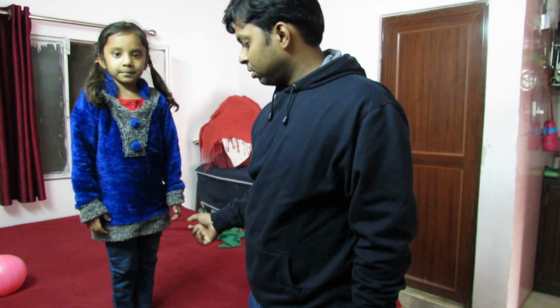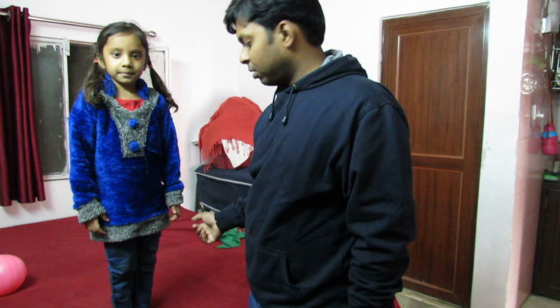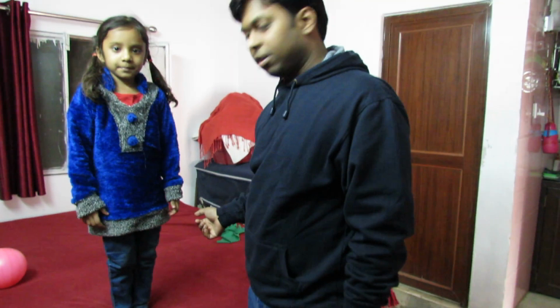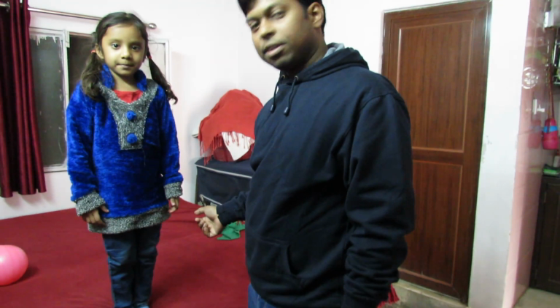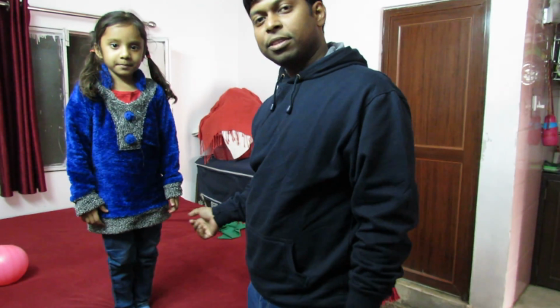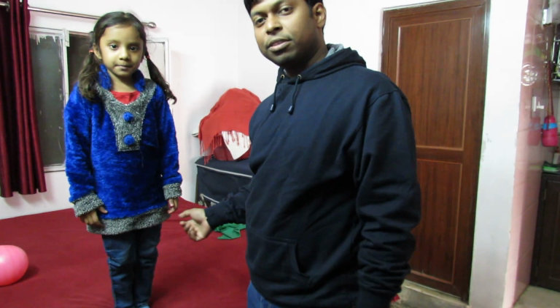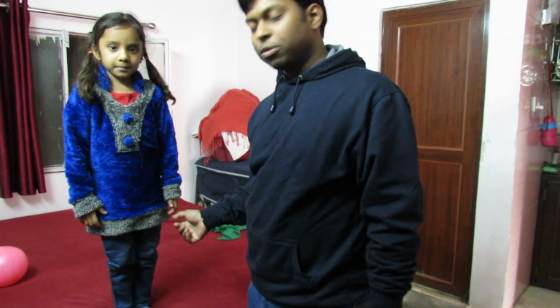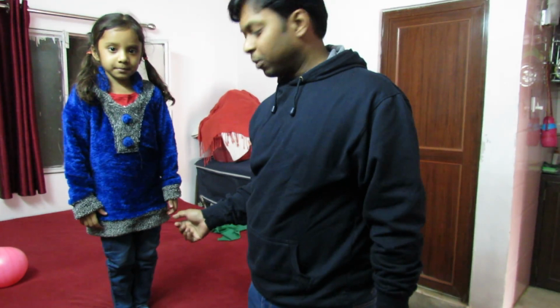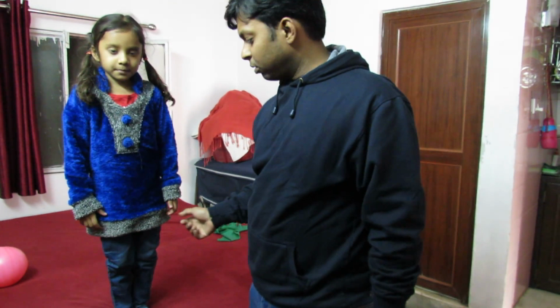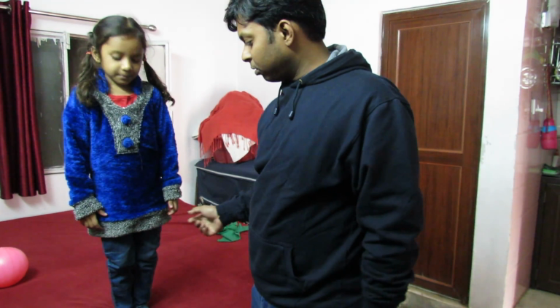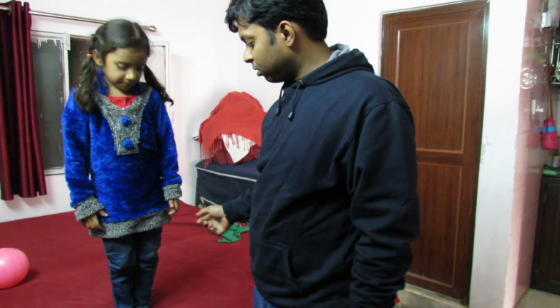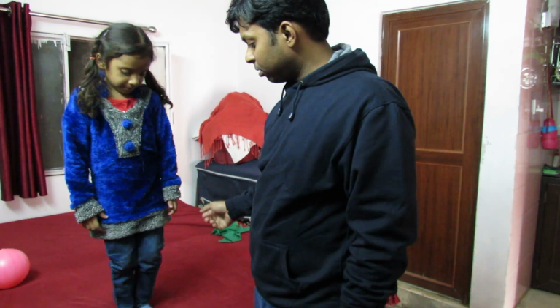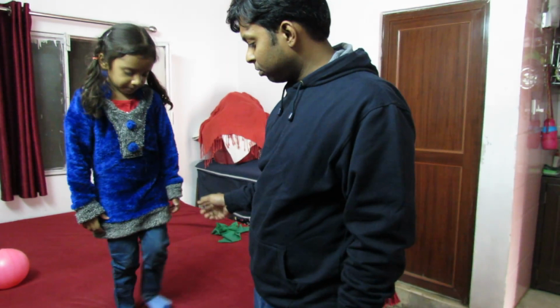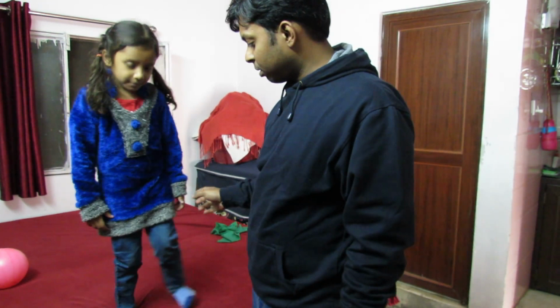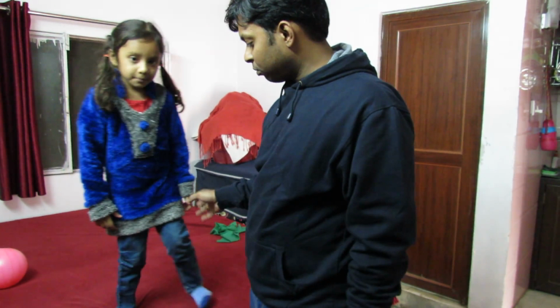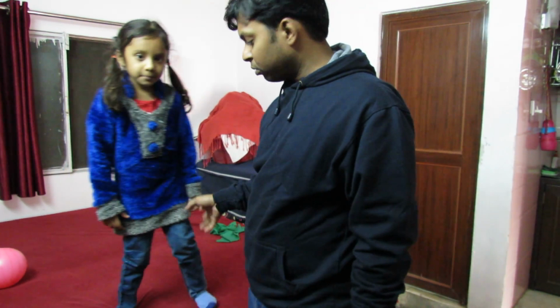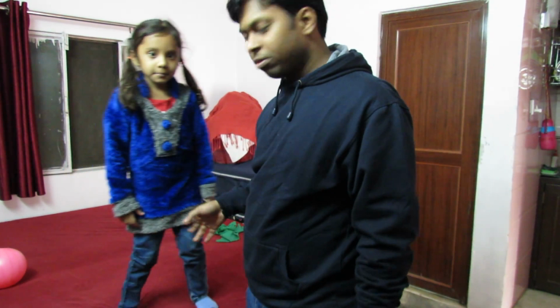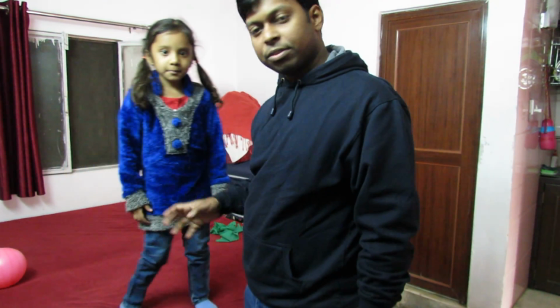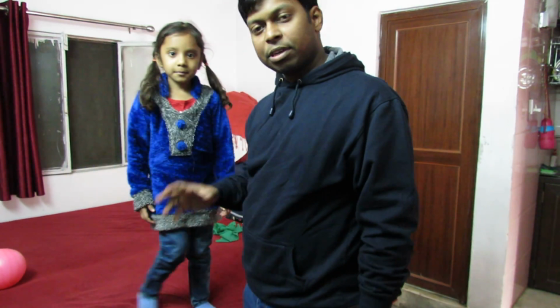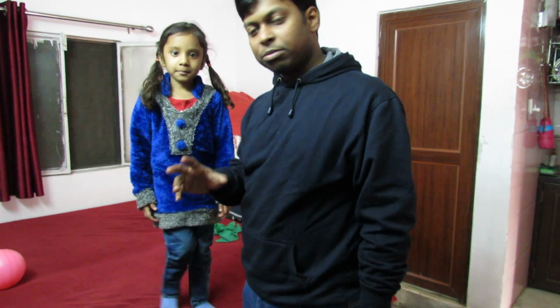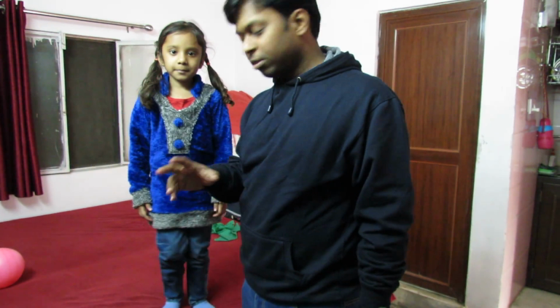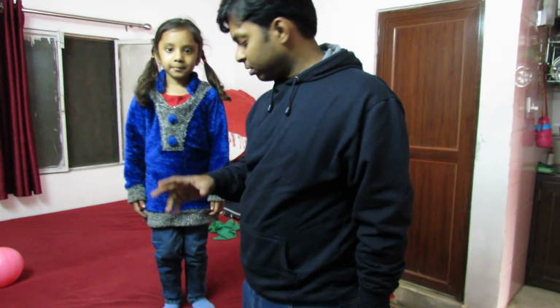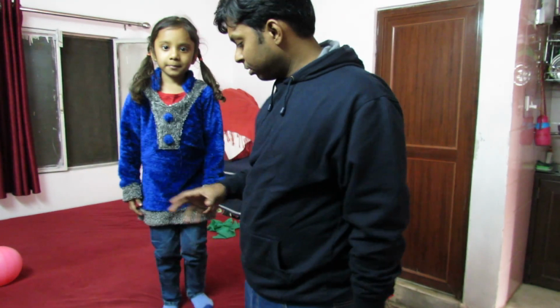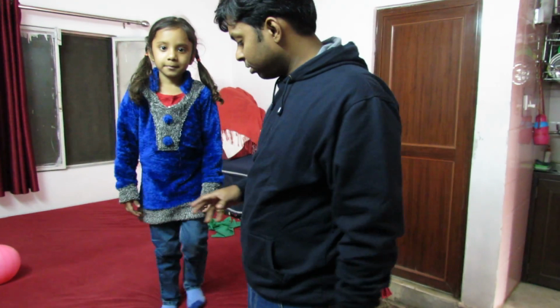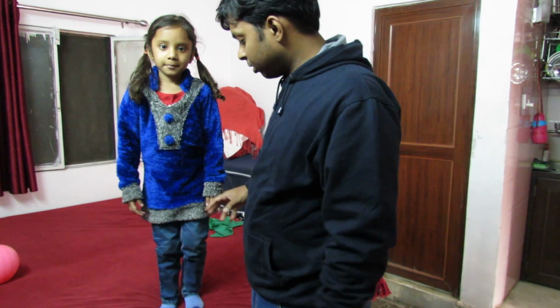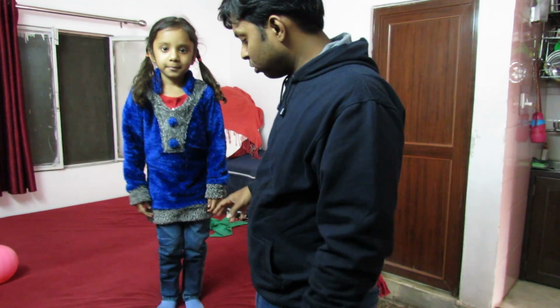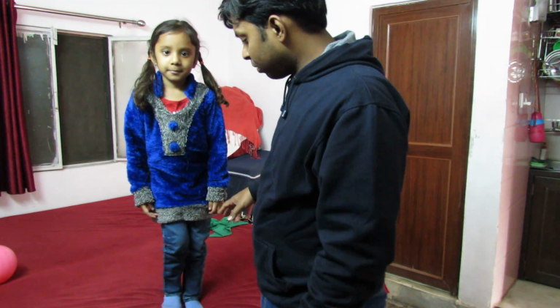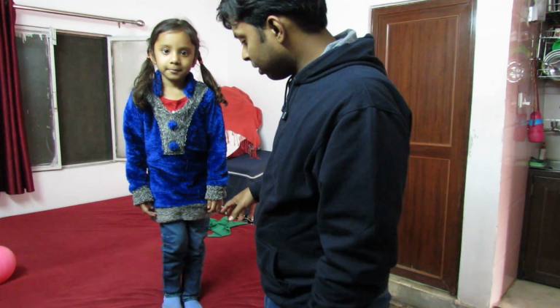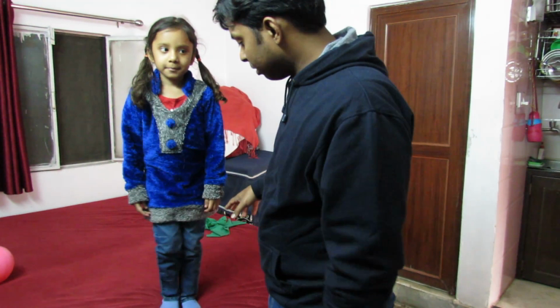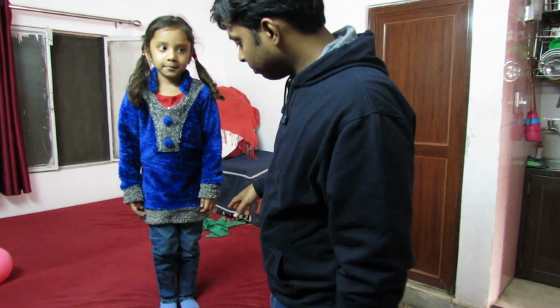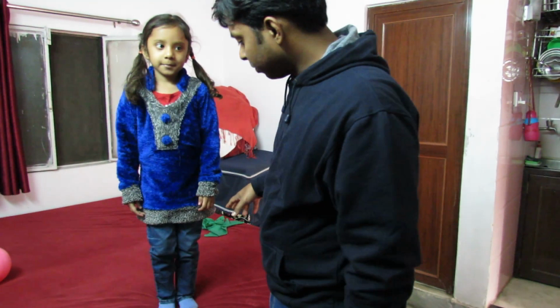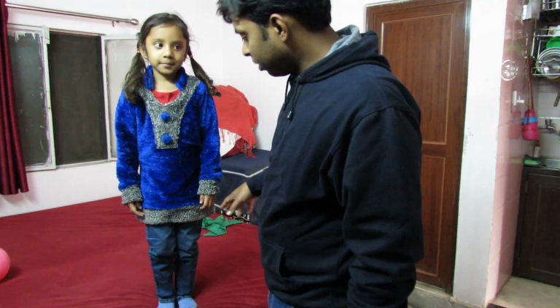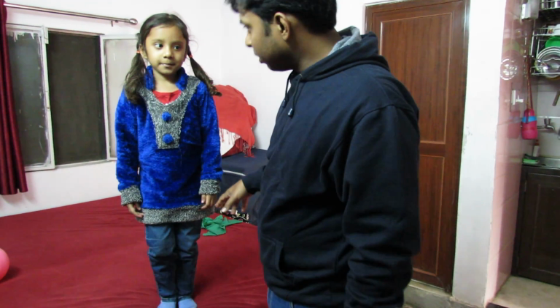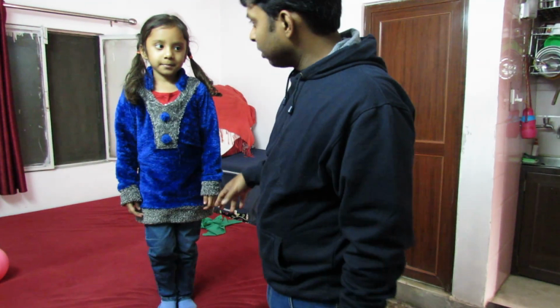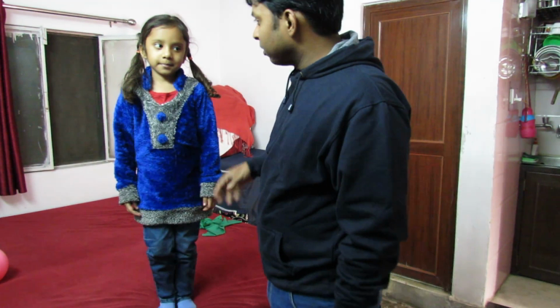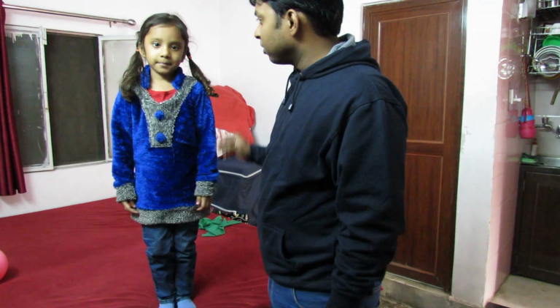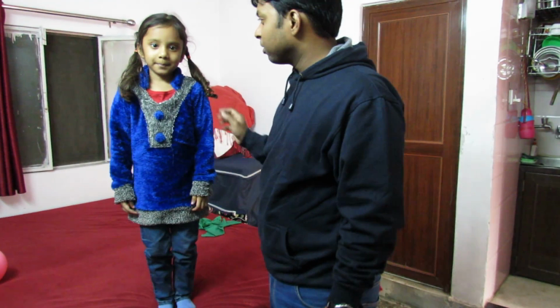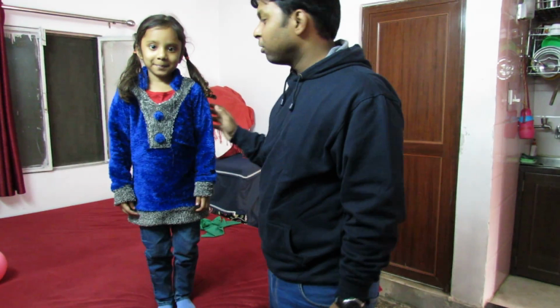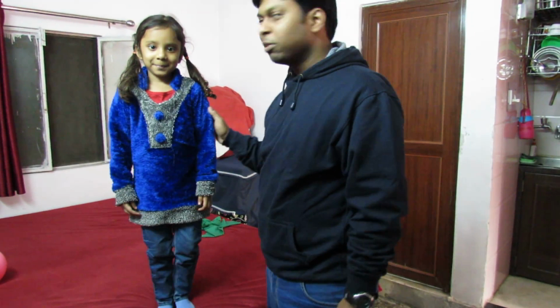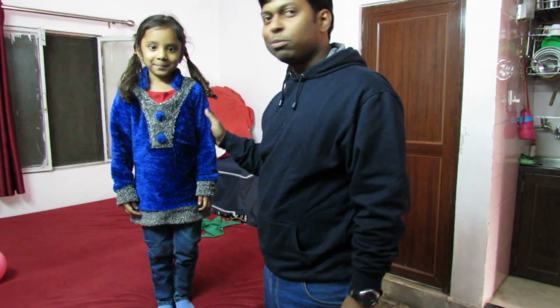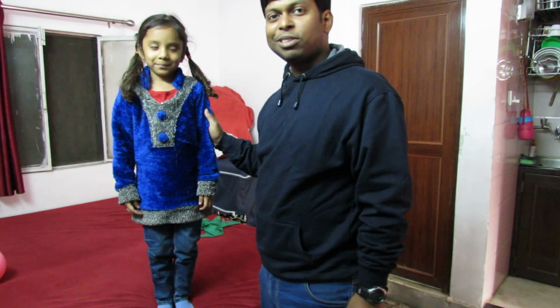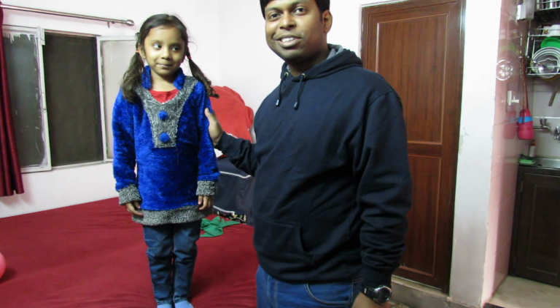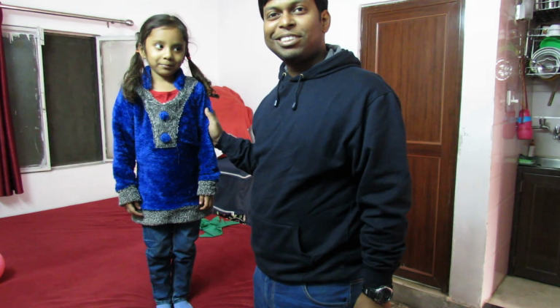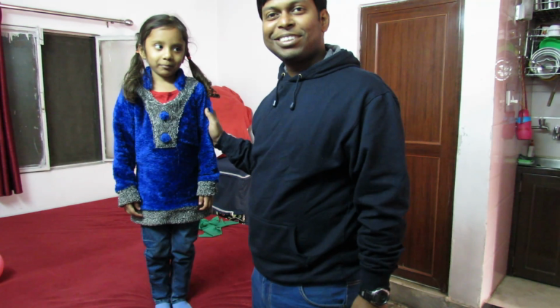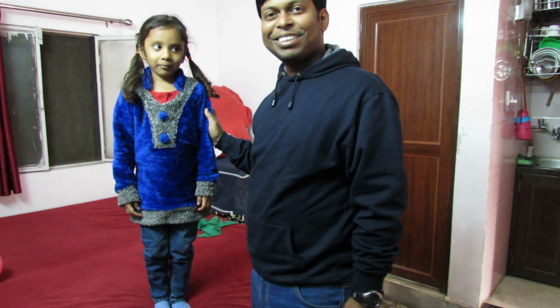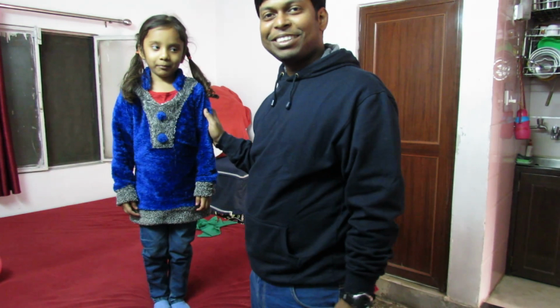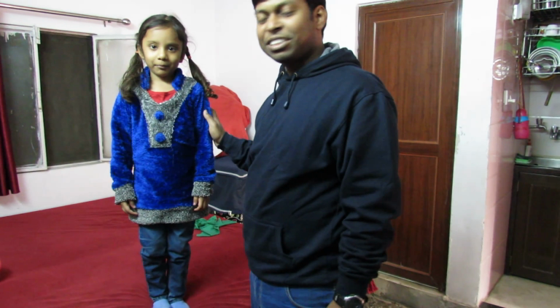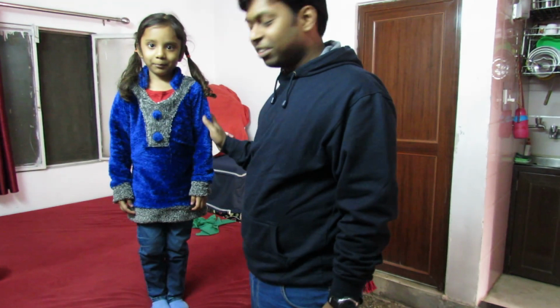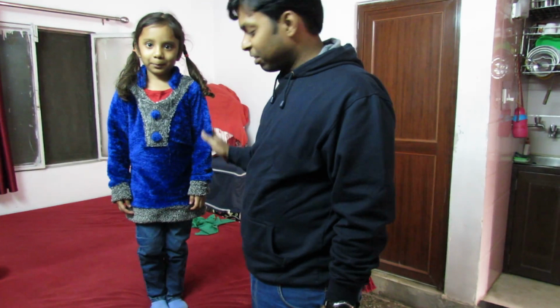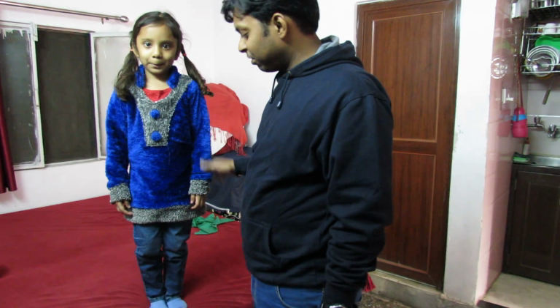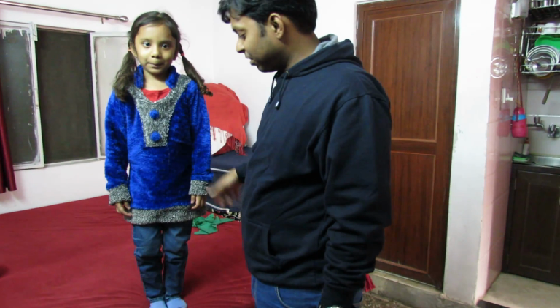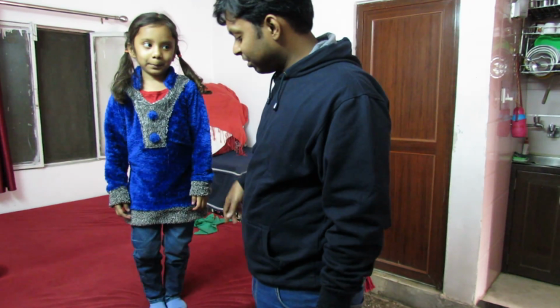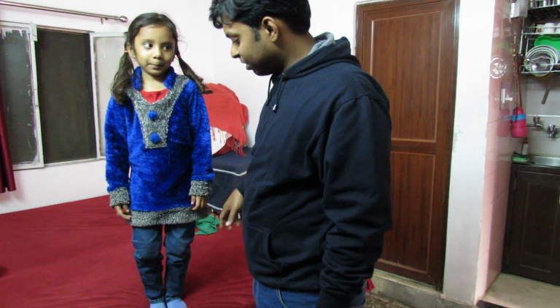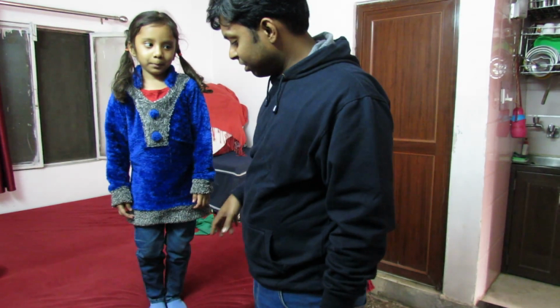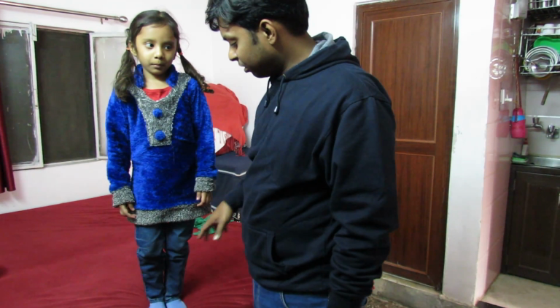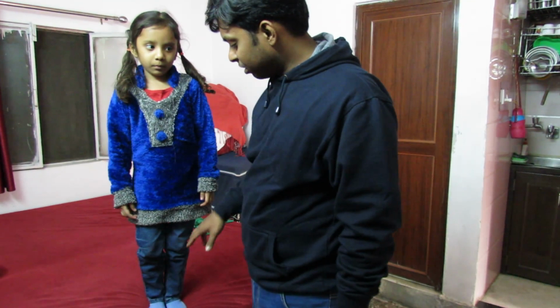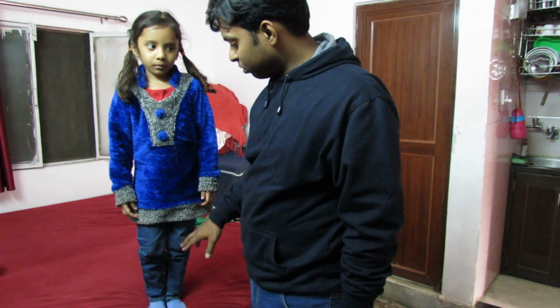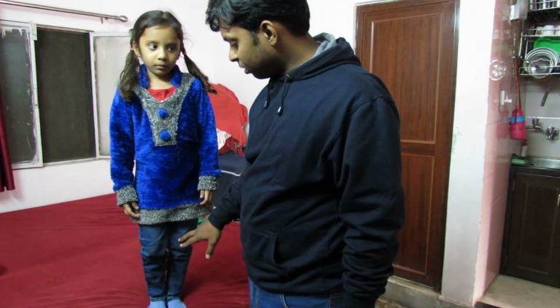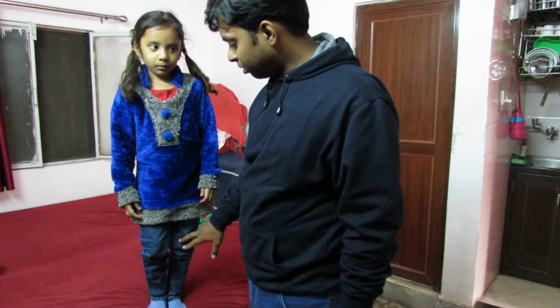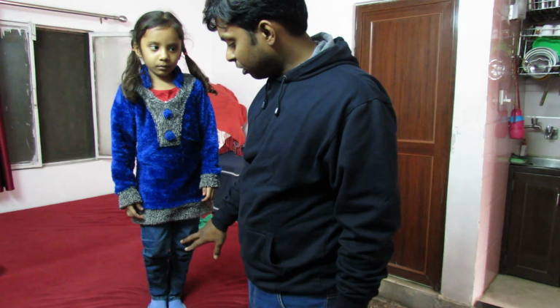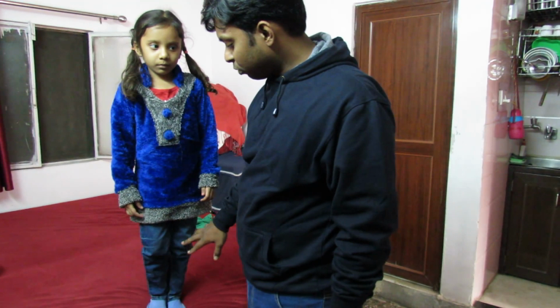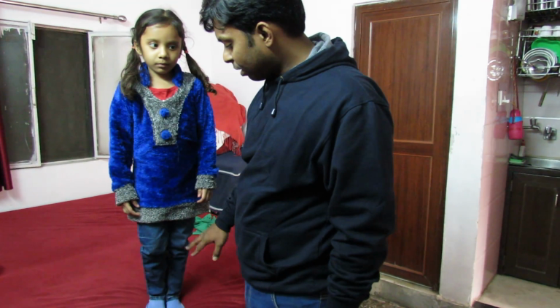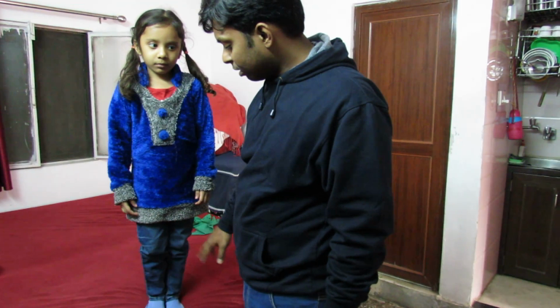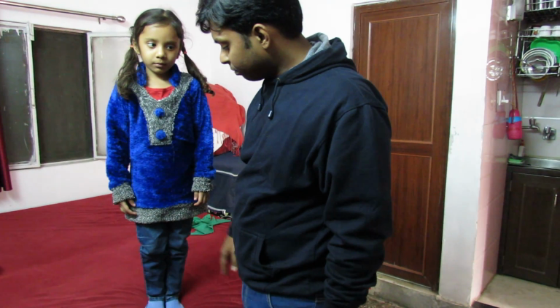Hi, this is Pradyat. Today I am going to describe the condition genu valga. This kid with me is Kanishka. She is having this condition known as genu valga.